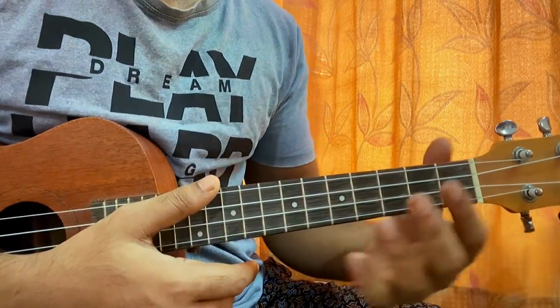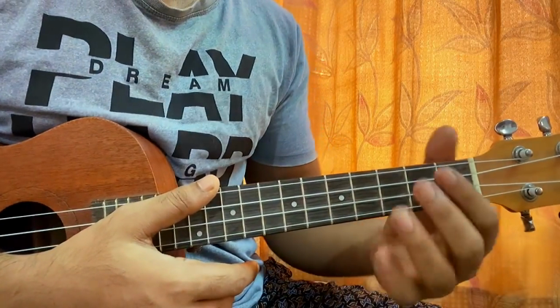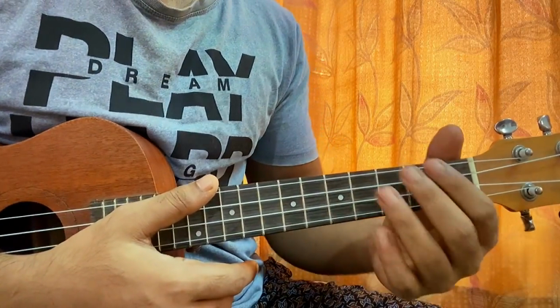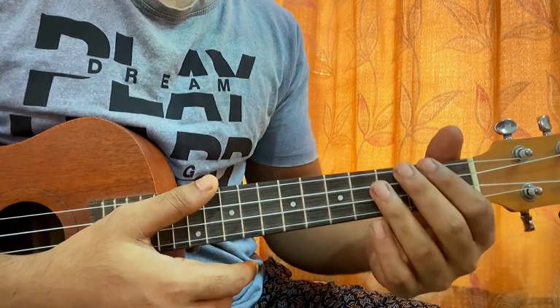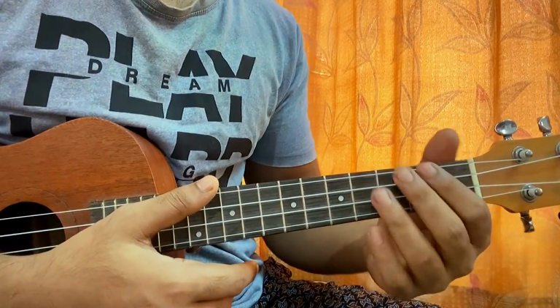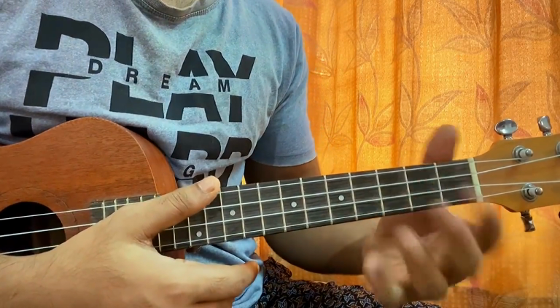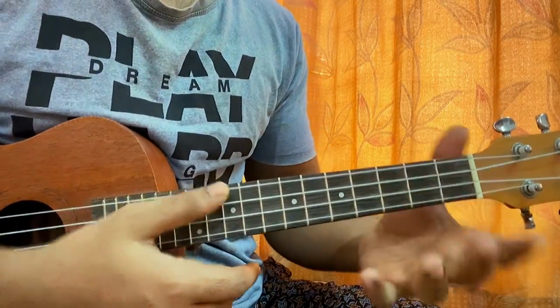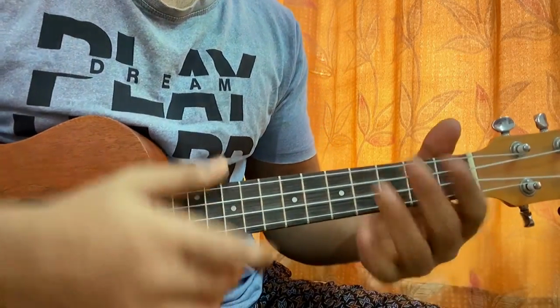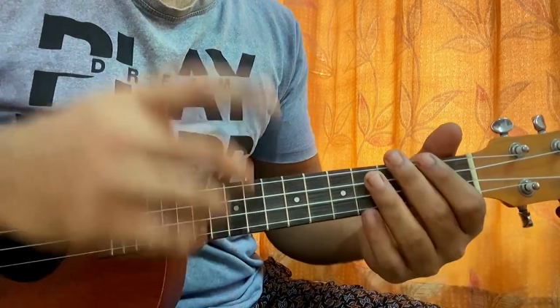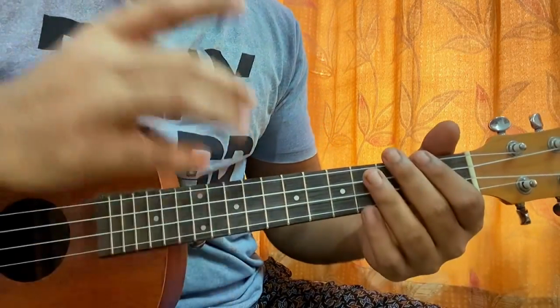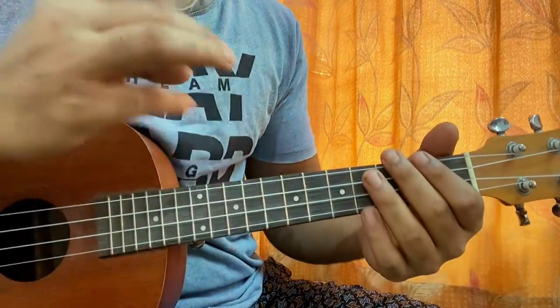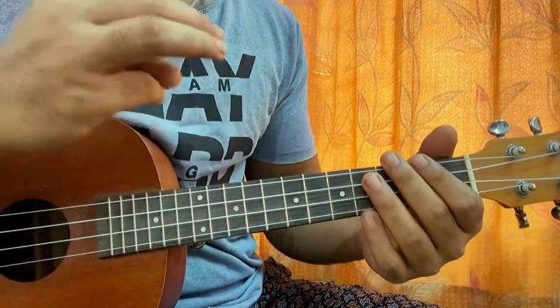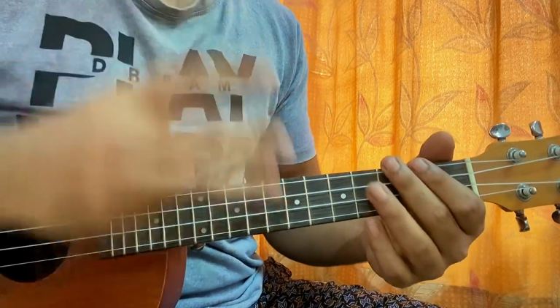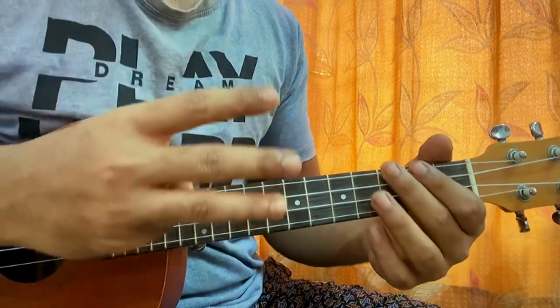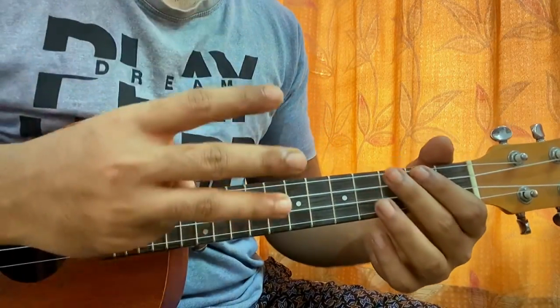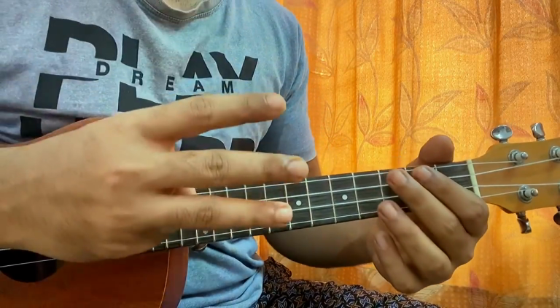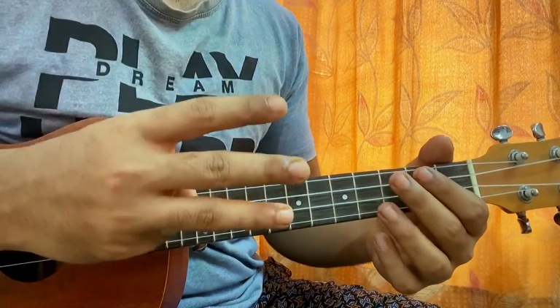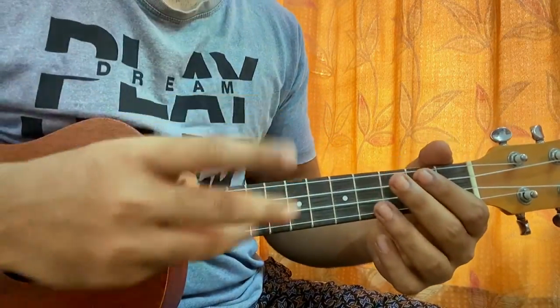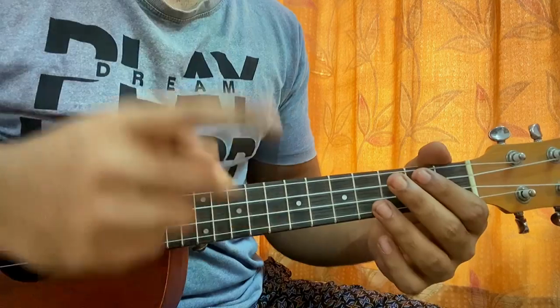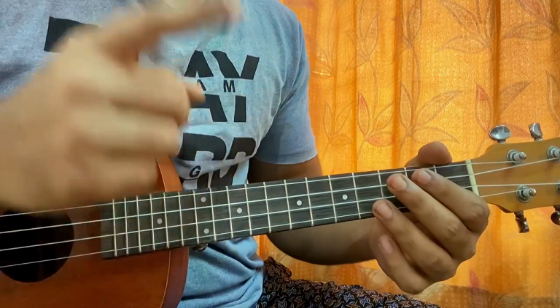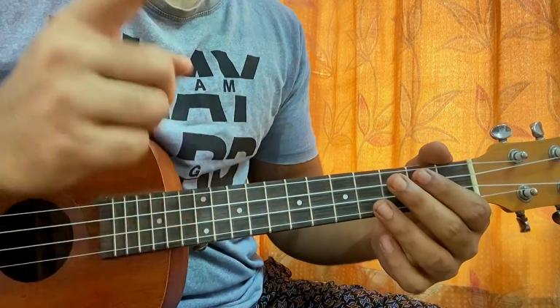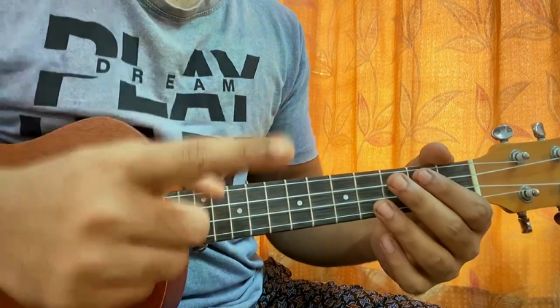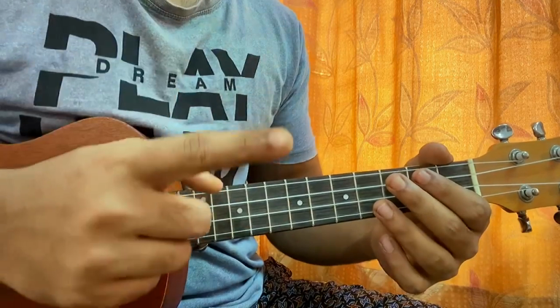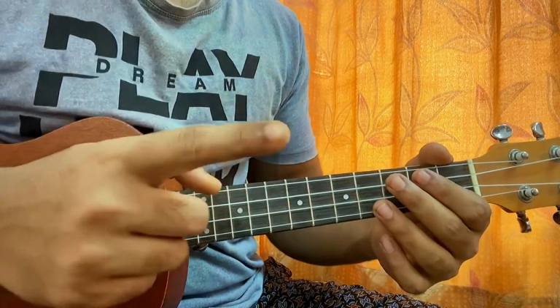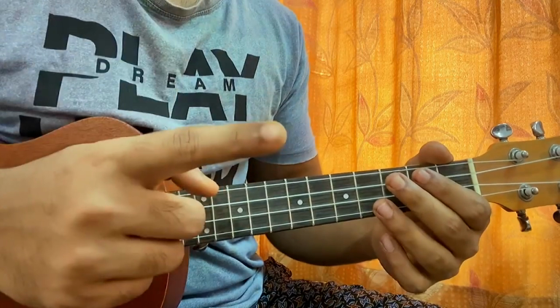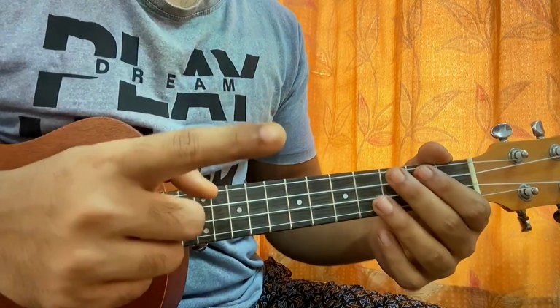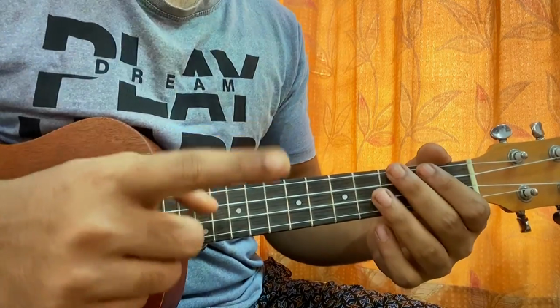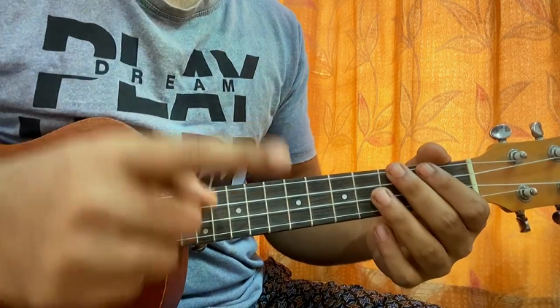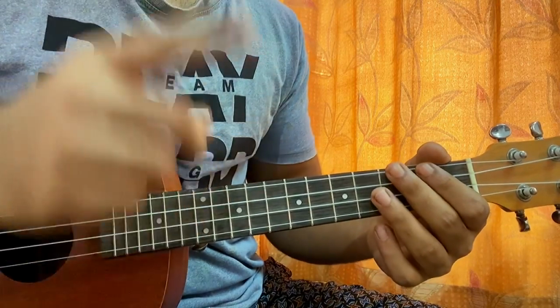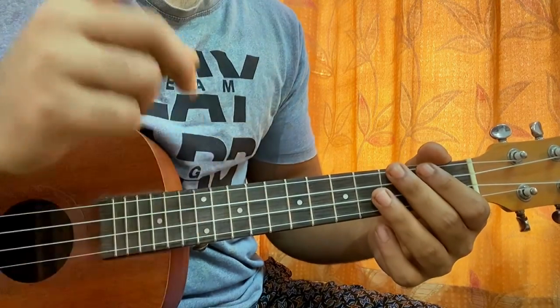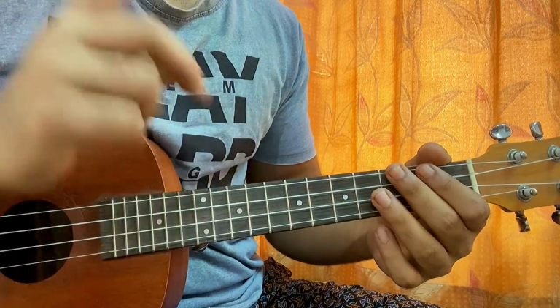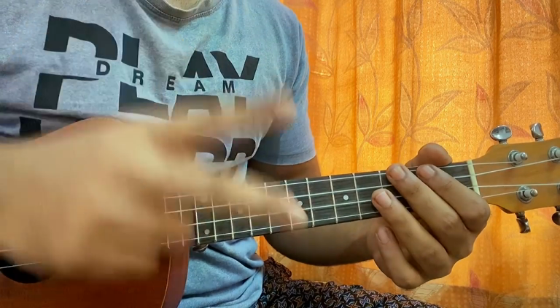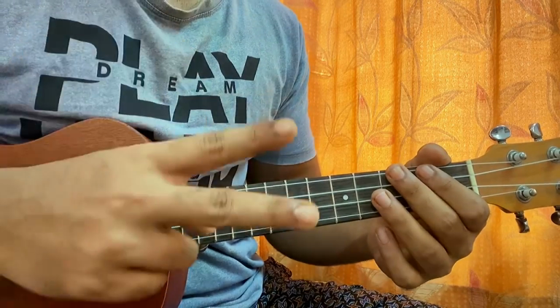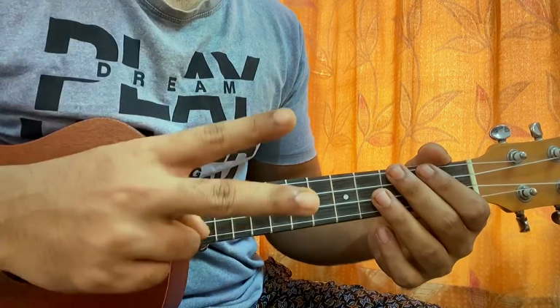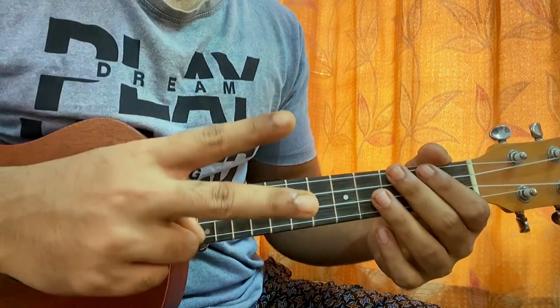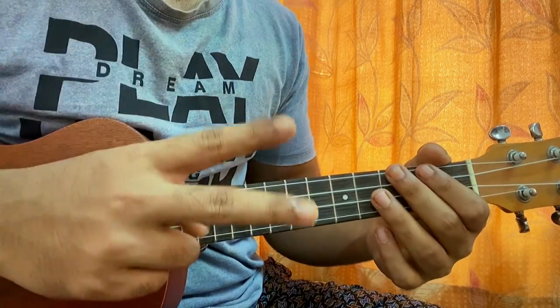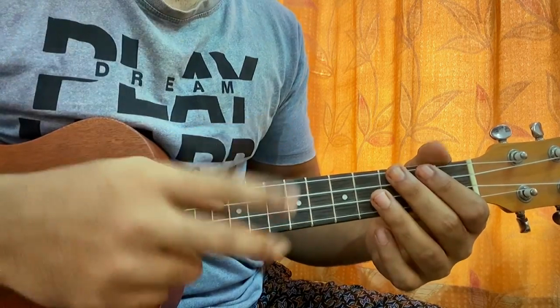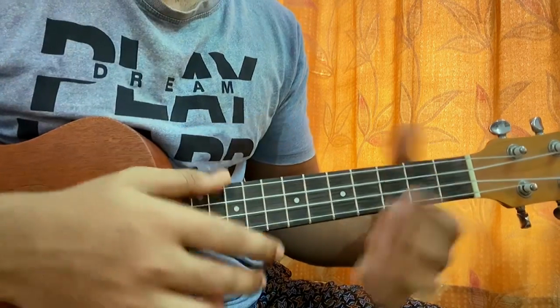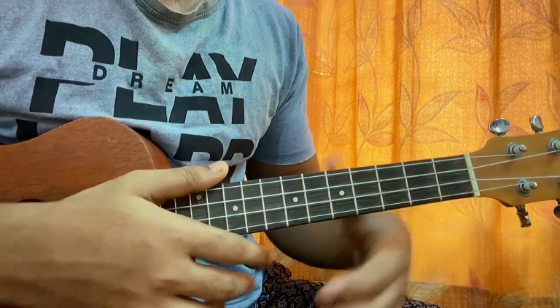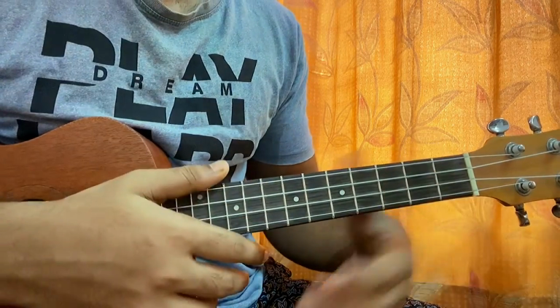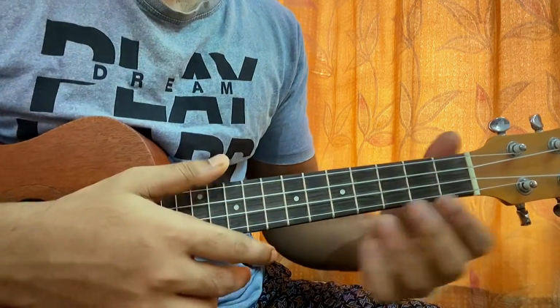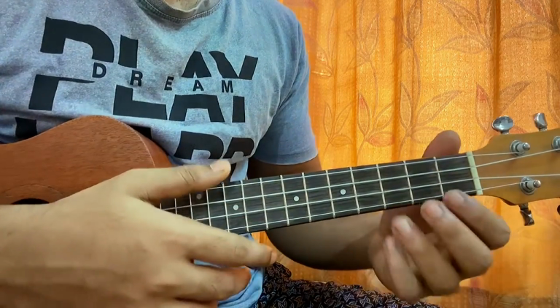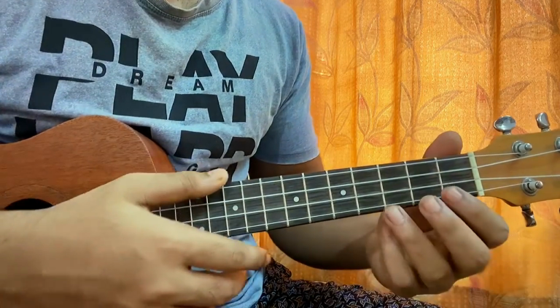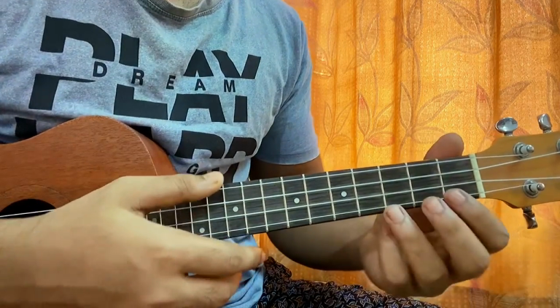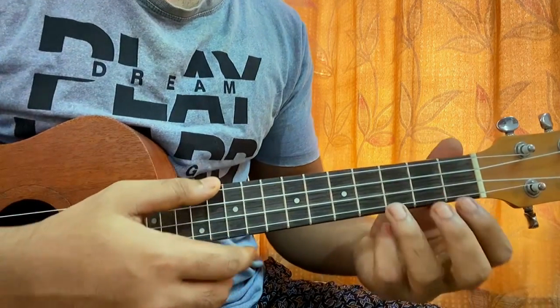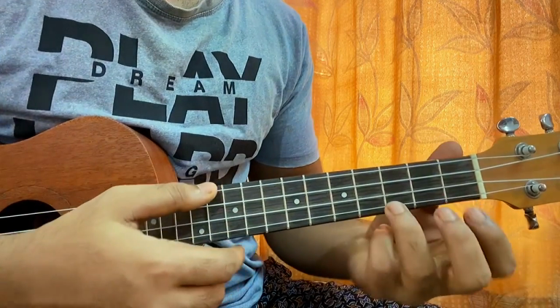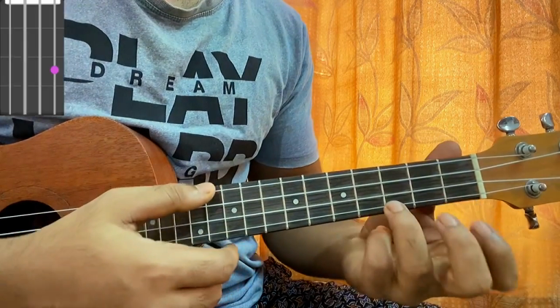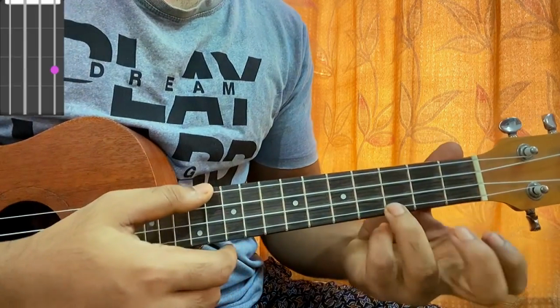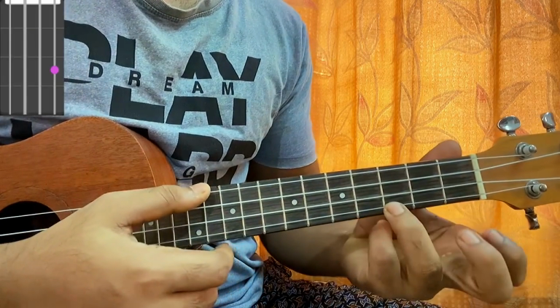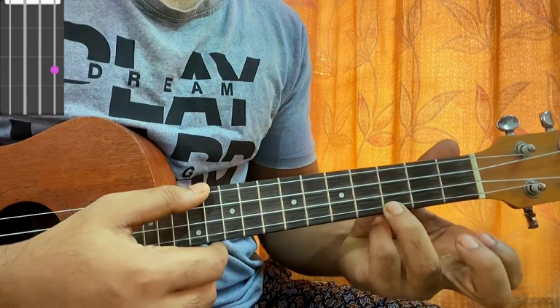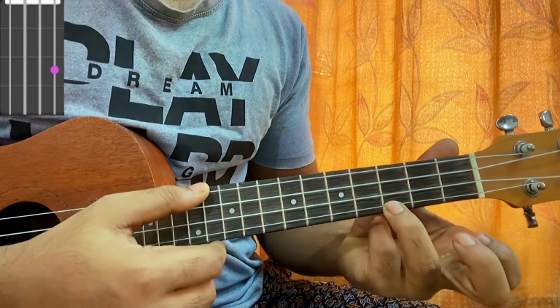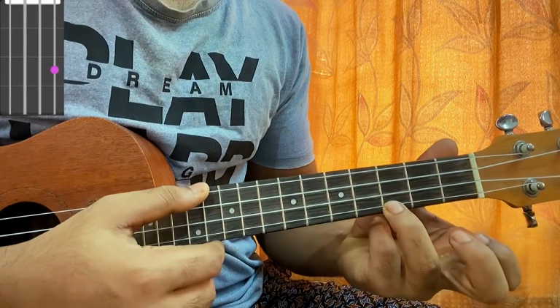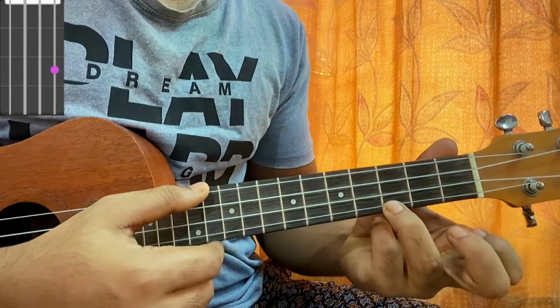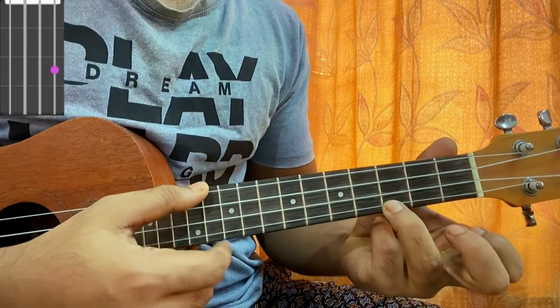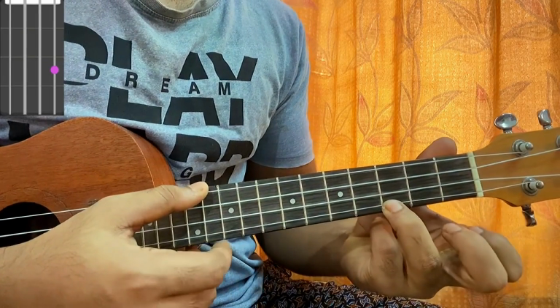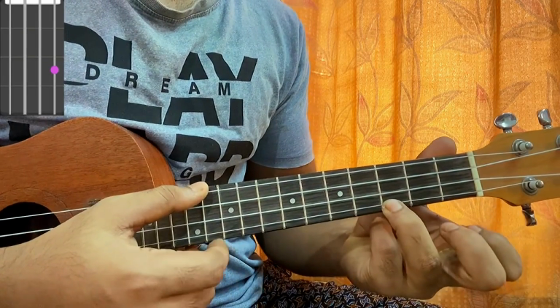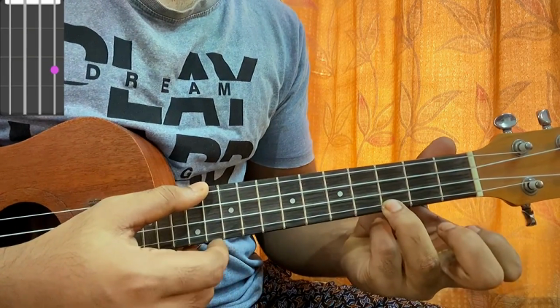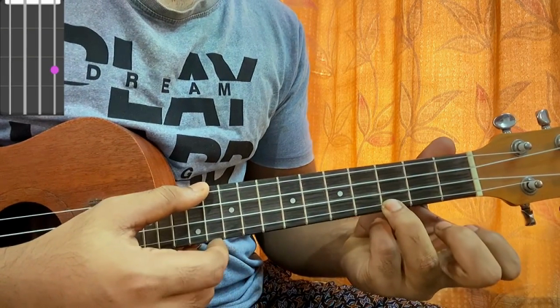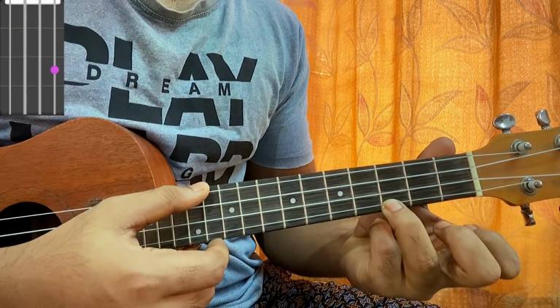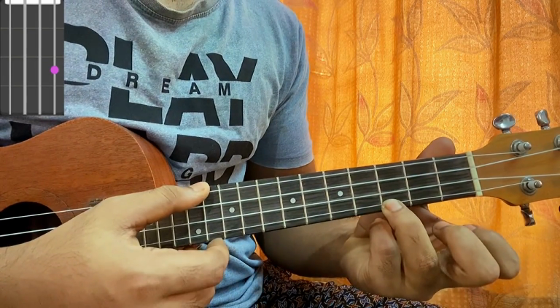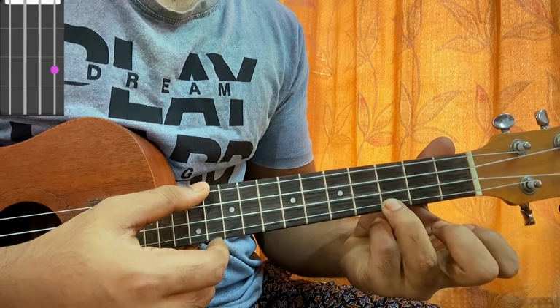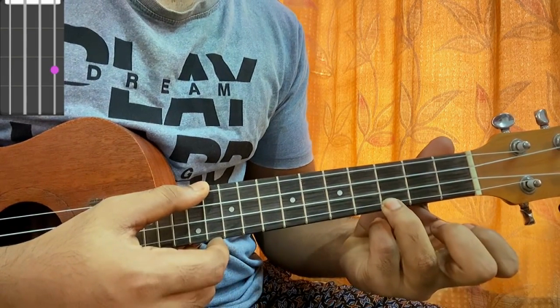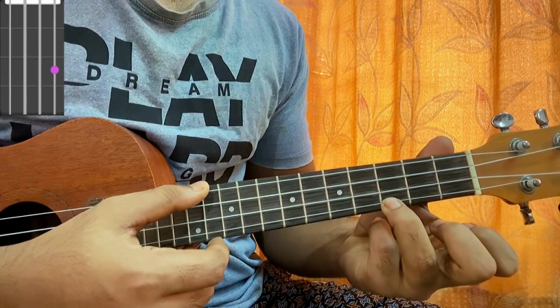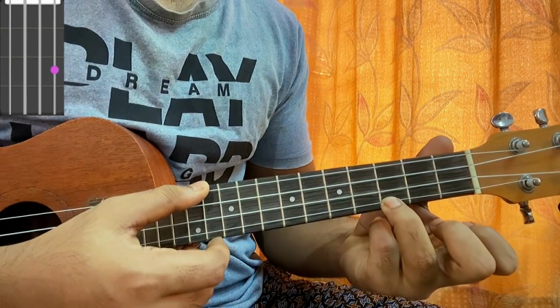Now for this song, we just have three chords, one main progression, one main rhythm. The first chord is C major — open, open, open, 3rd fret.